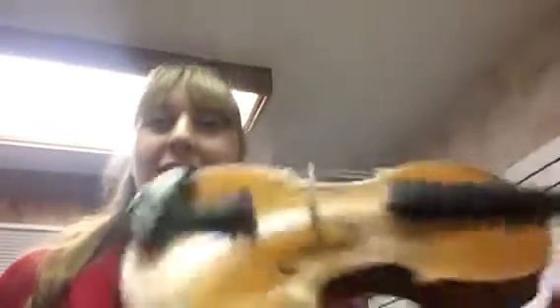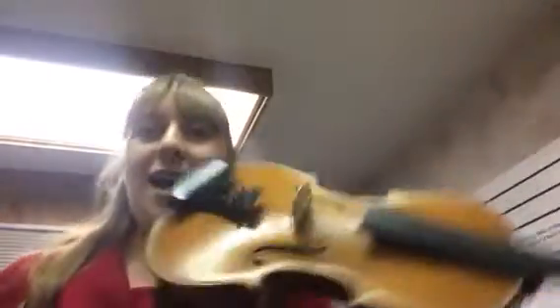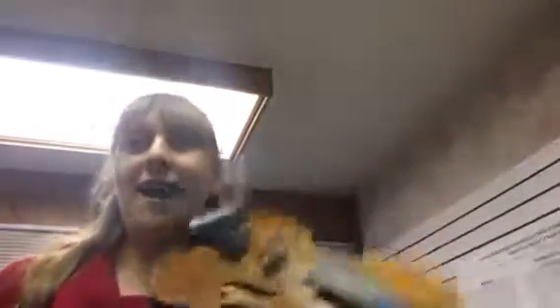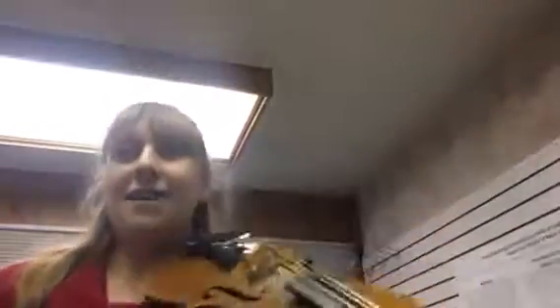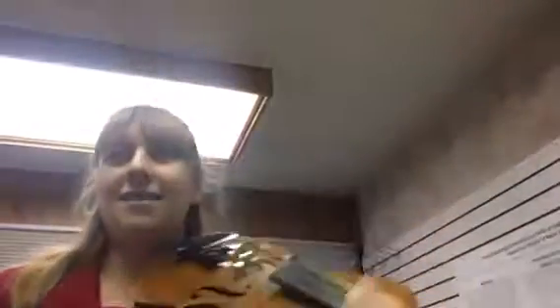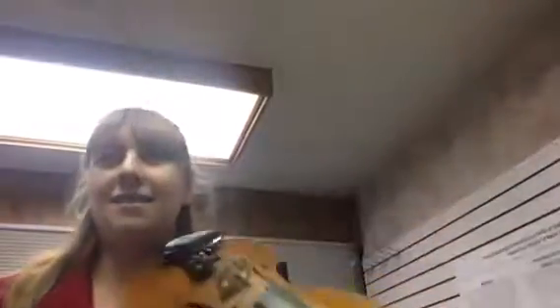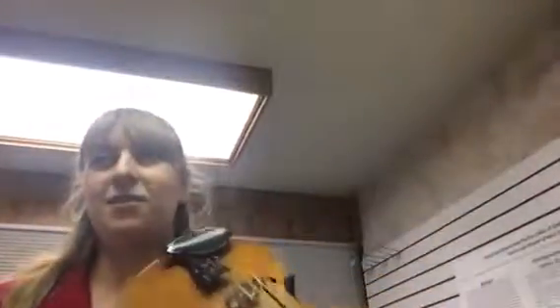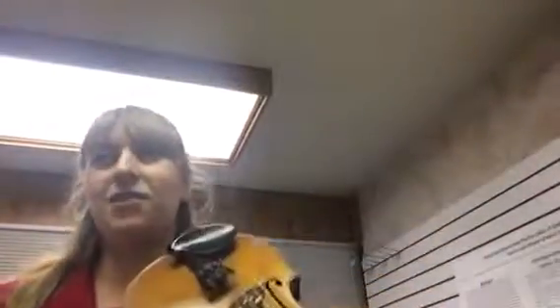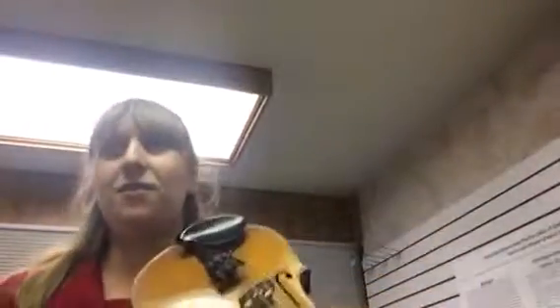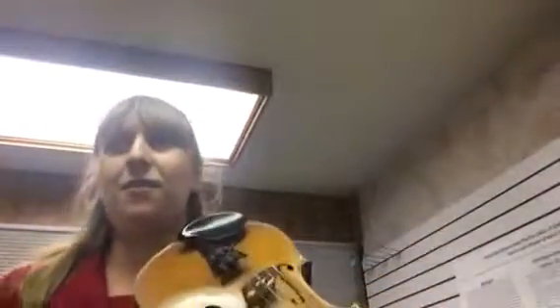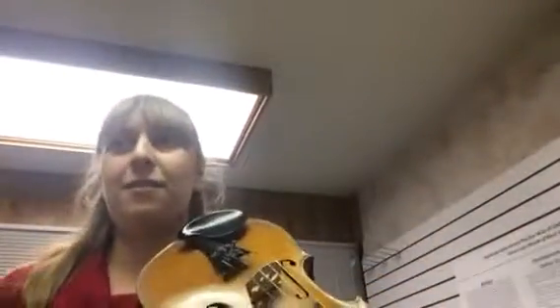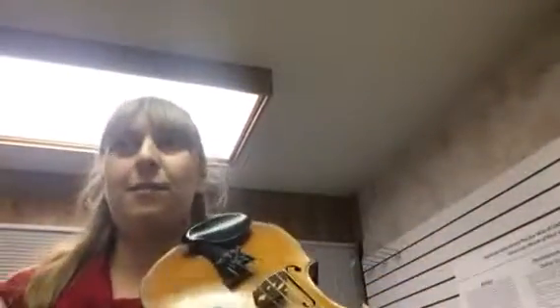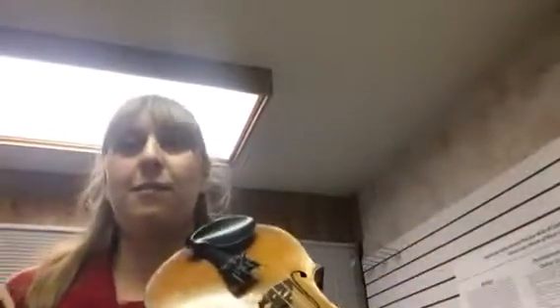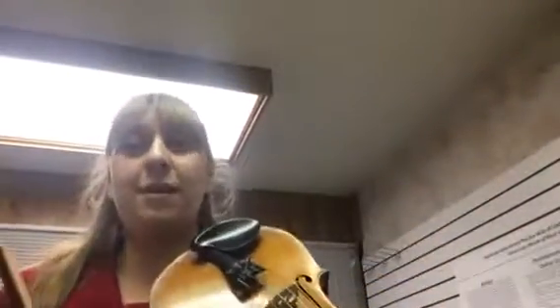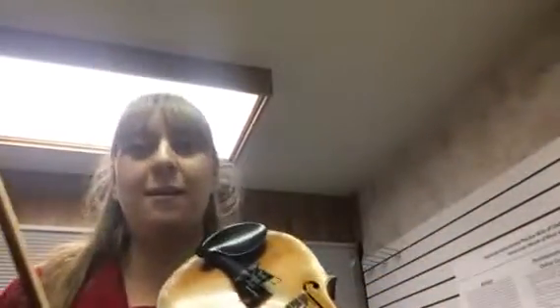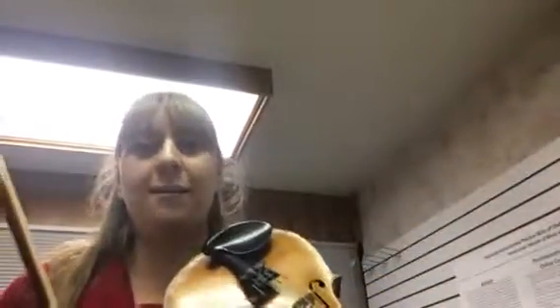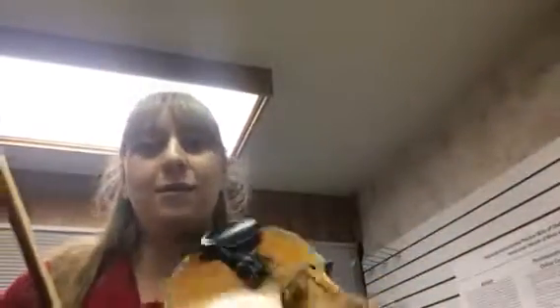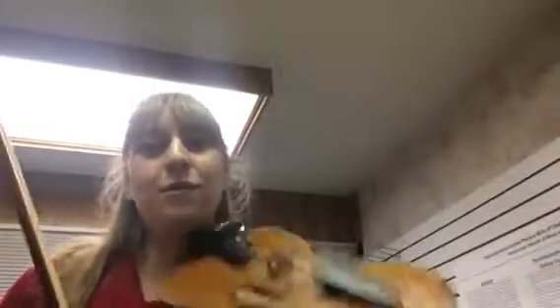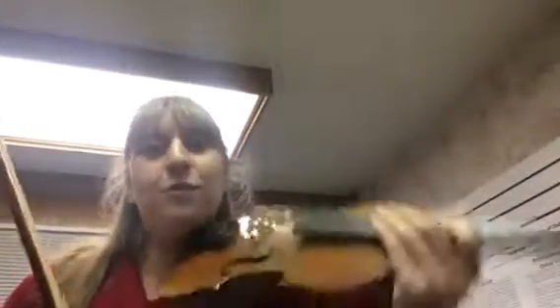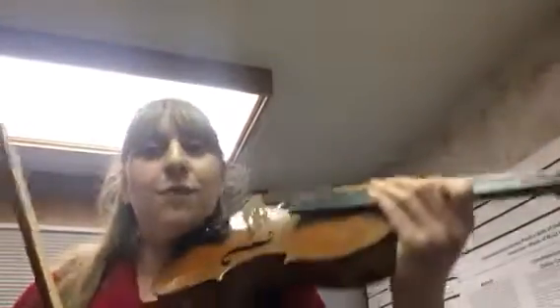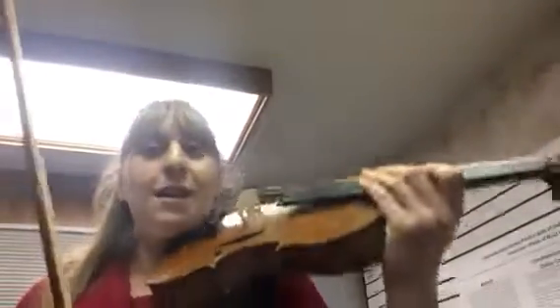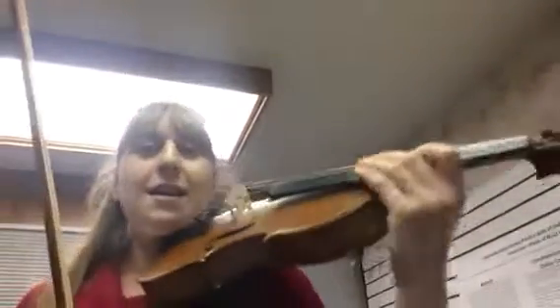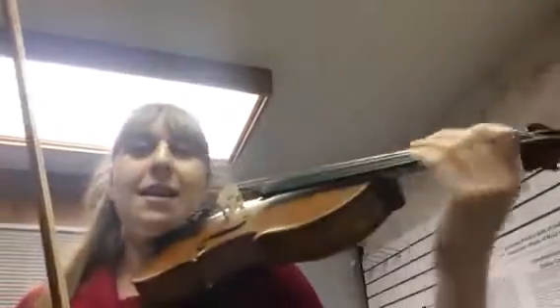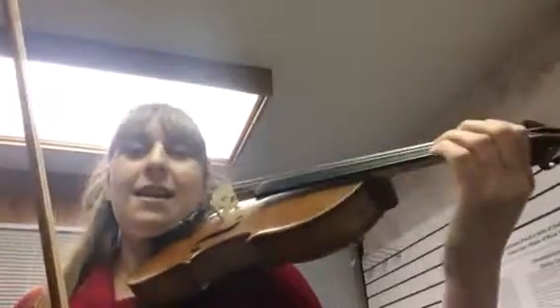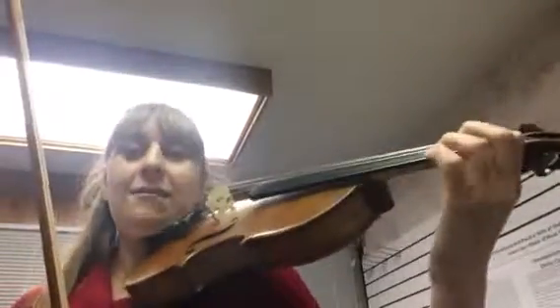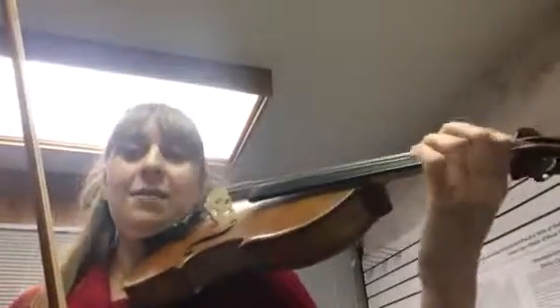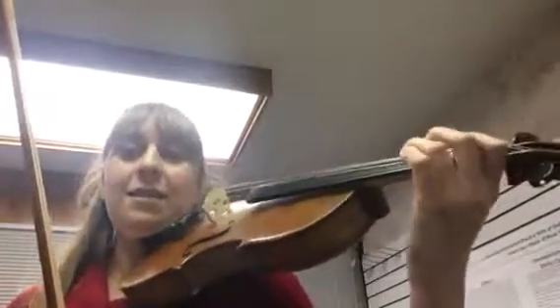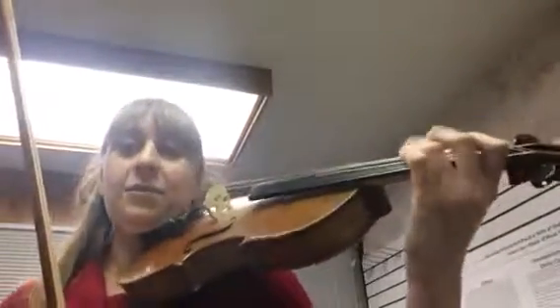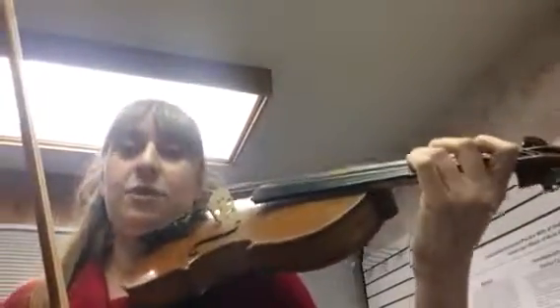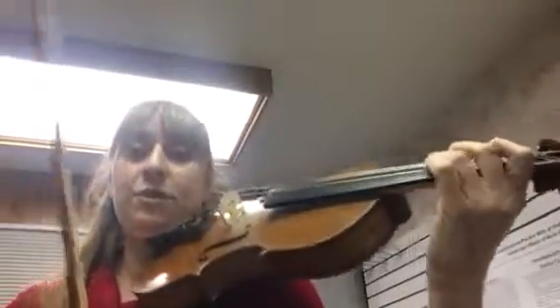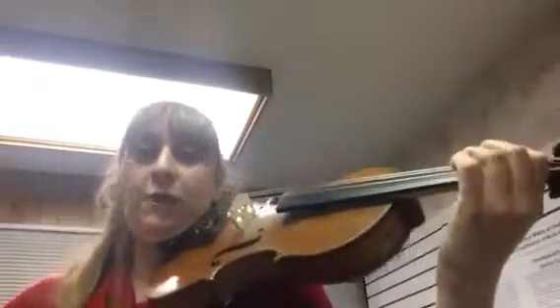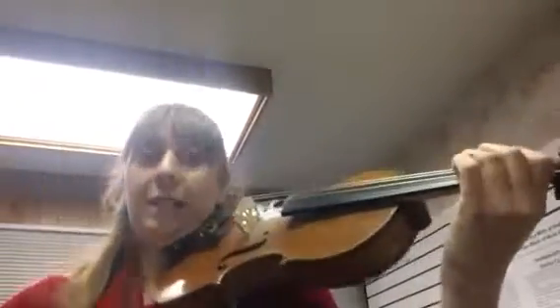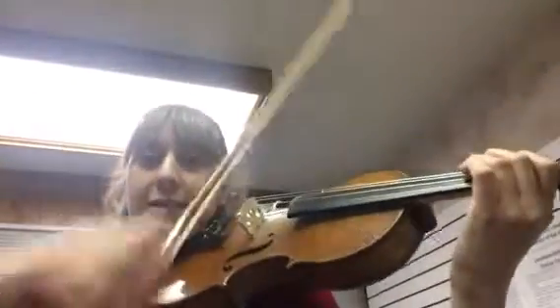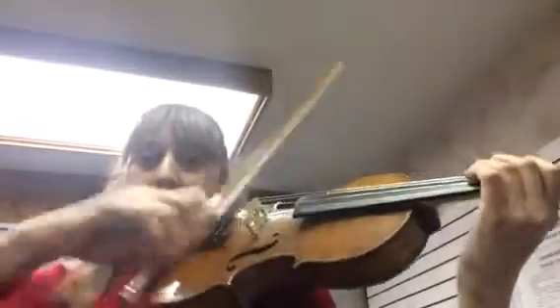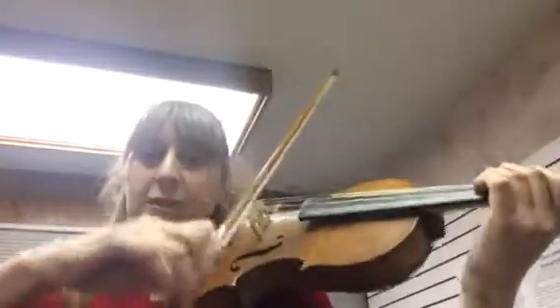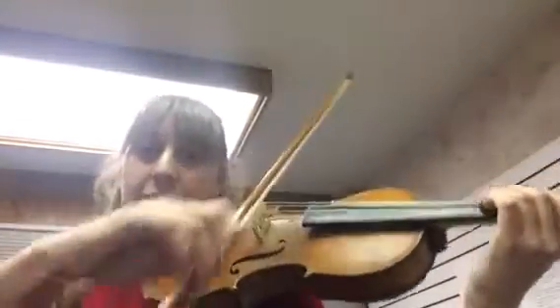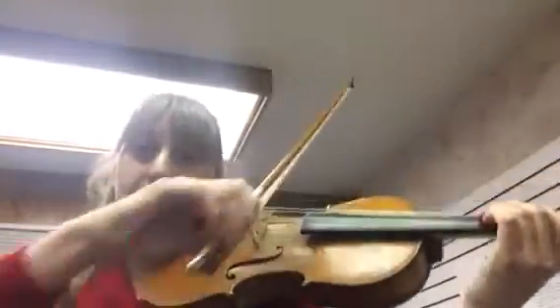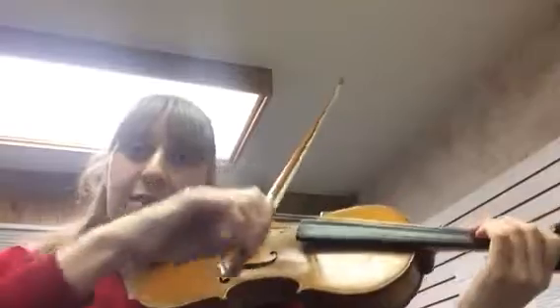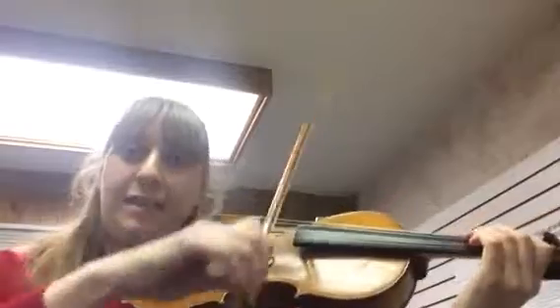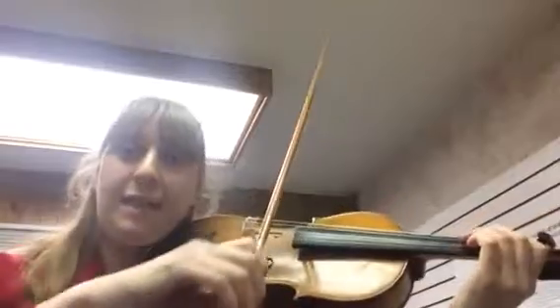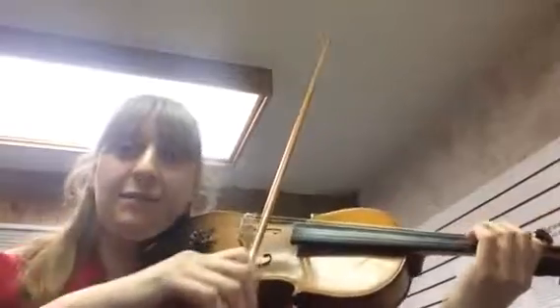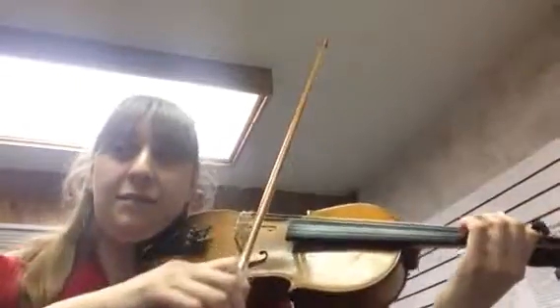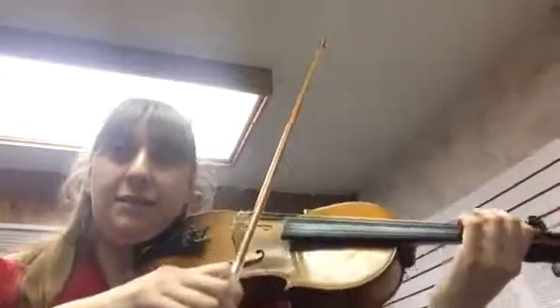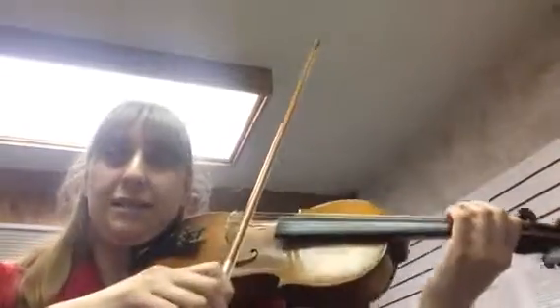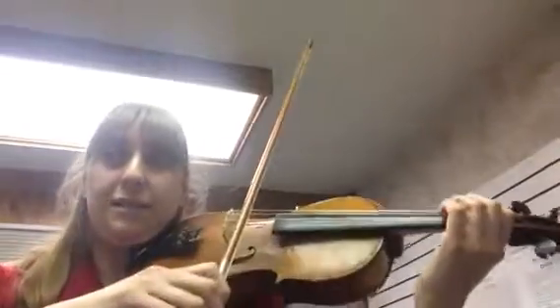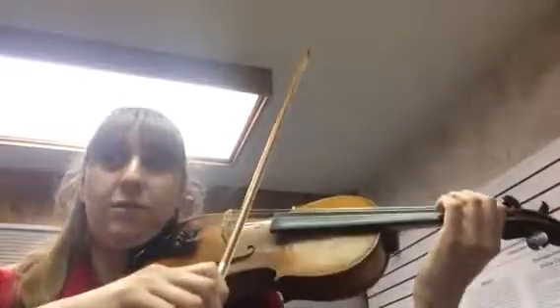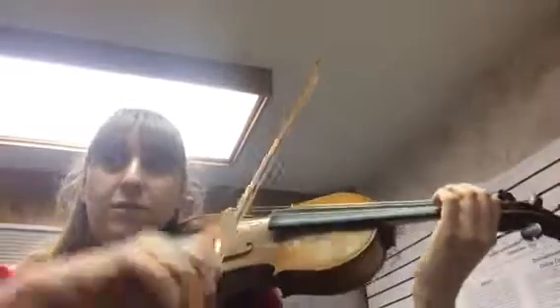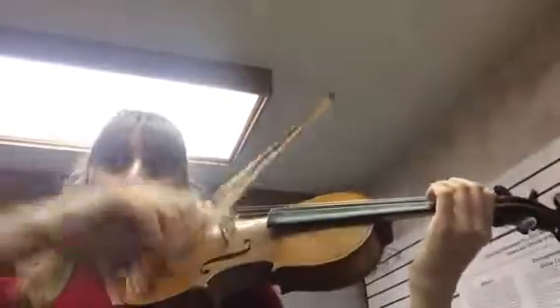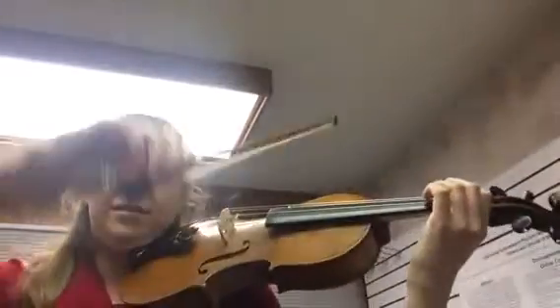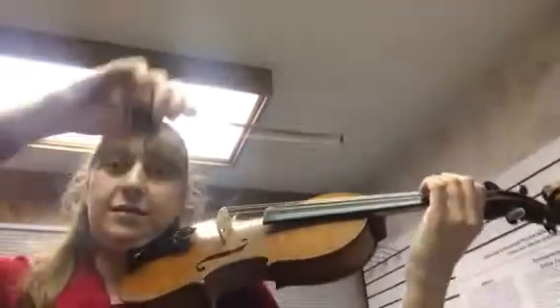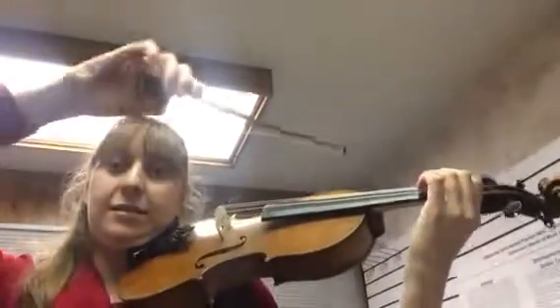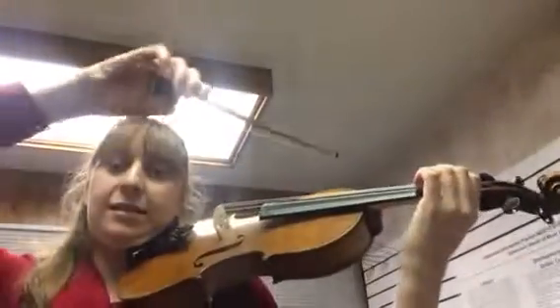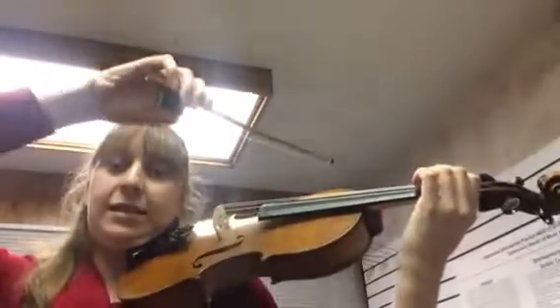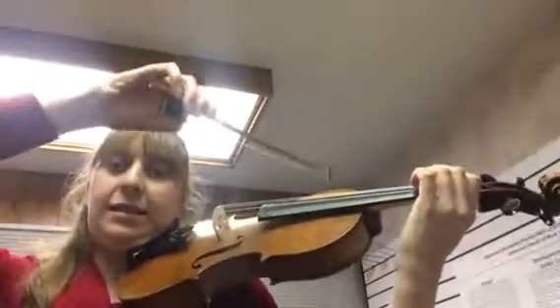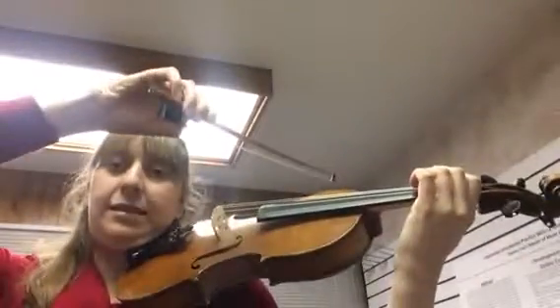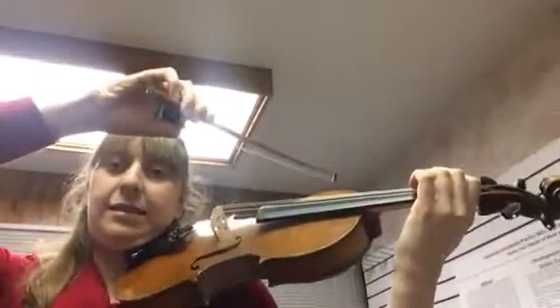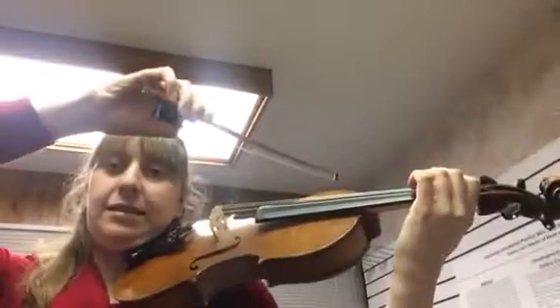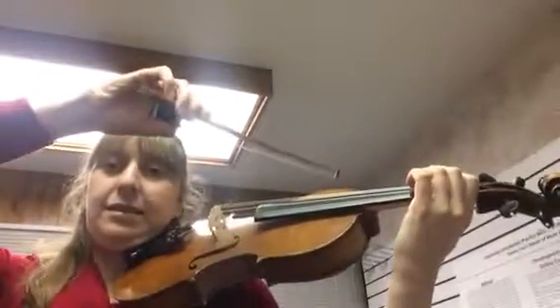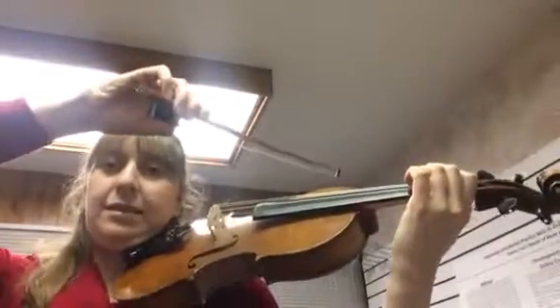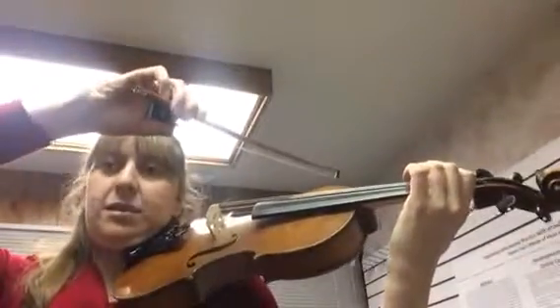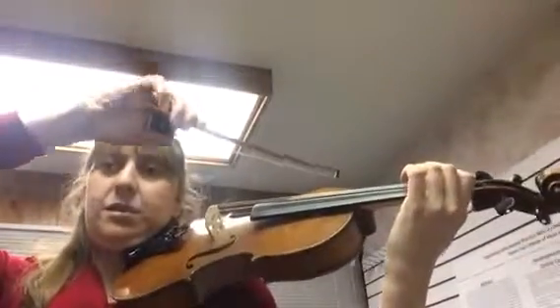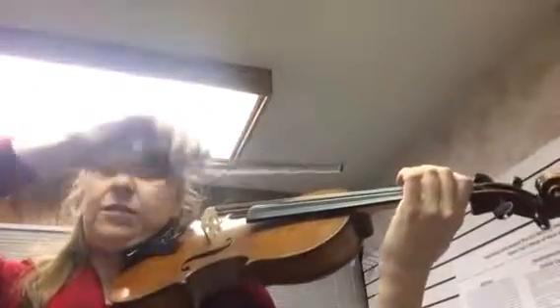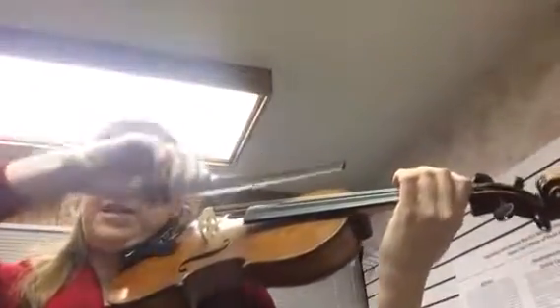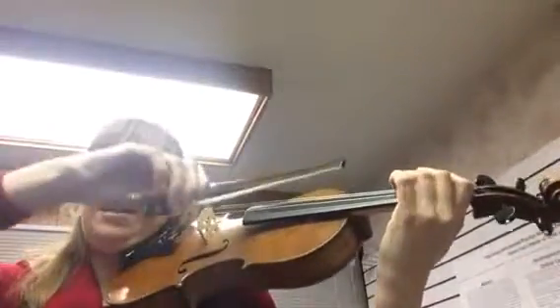Hi, this is duo number one and number two, and I really want you to practice with a good sound — the second one. So this is a second duet.